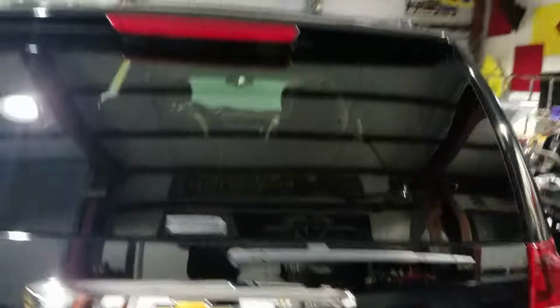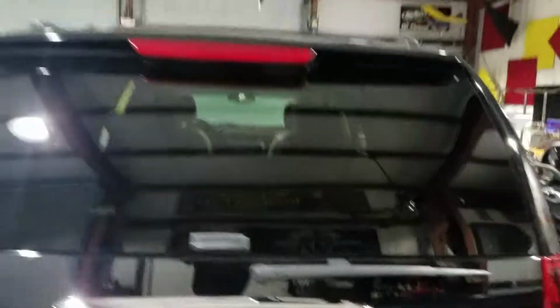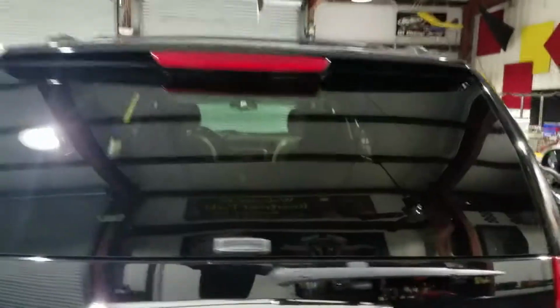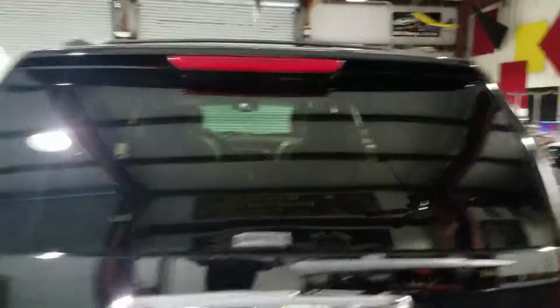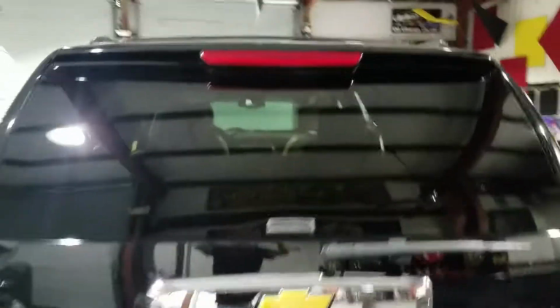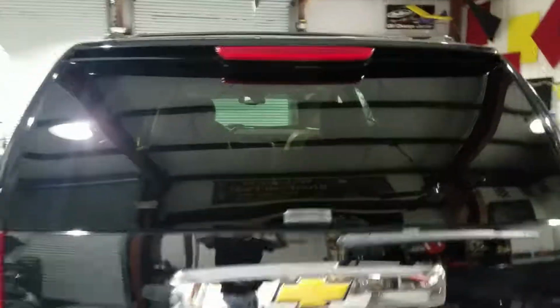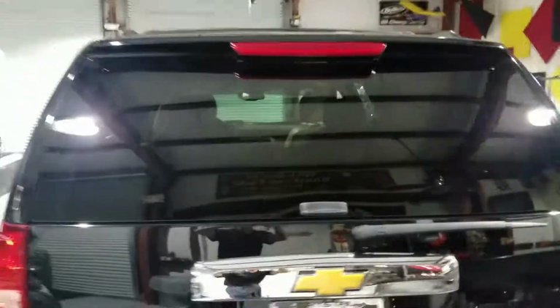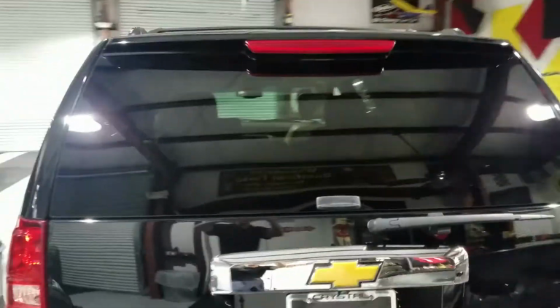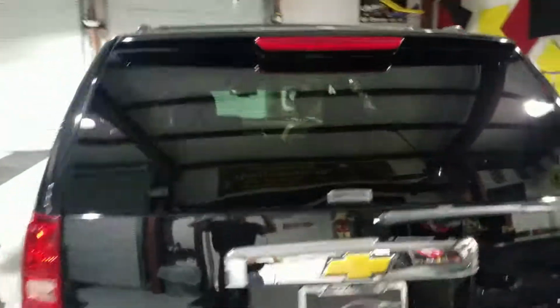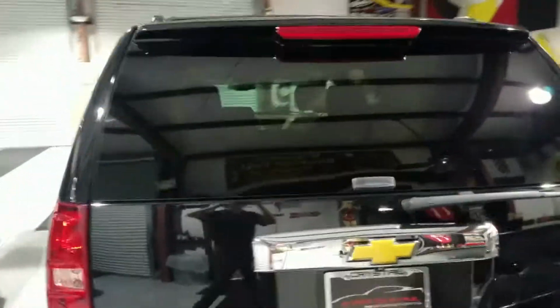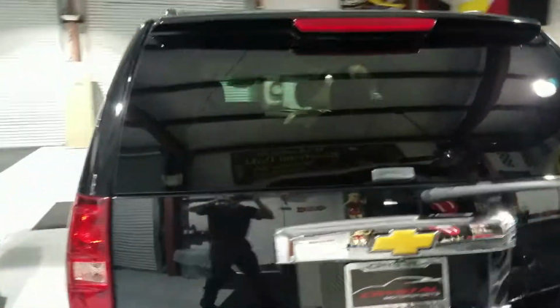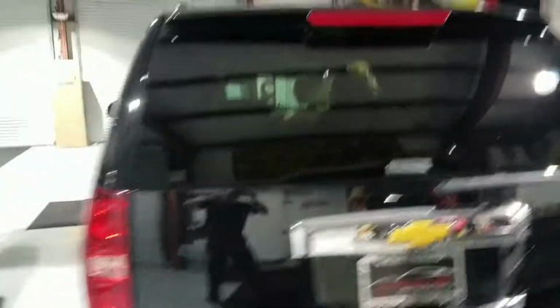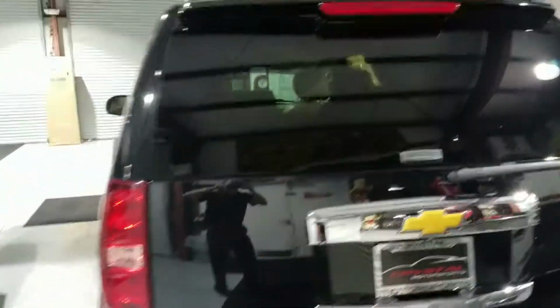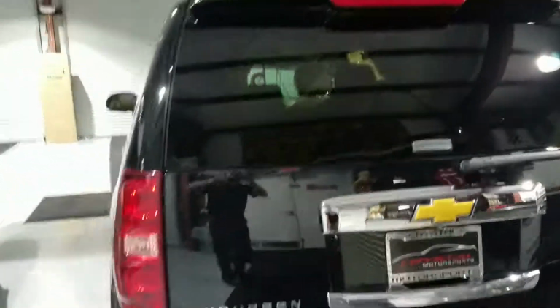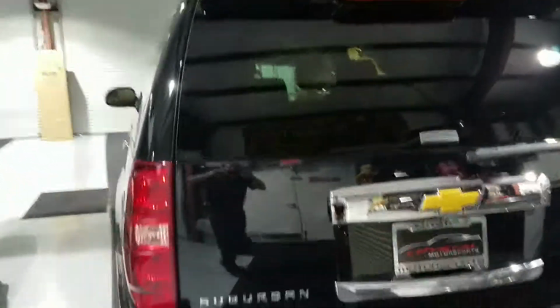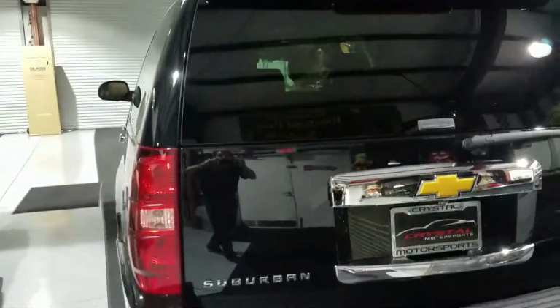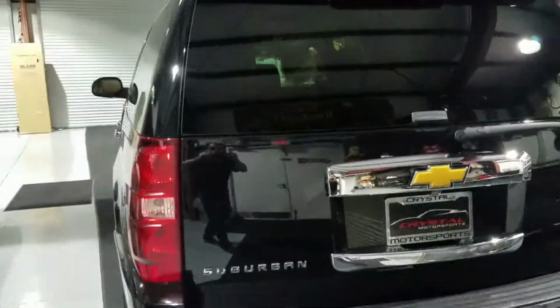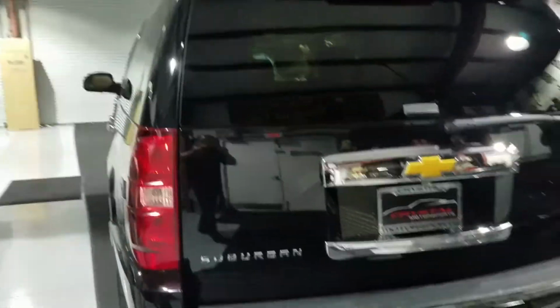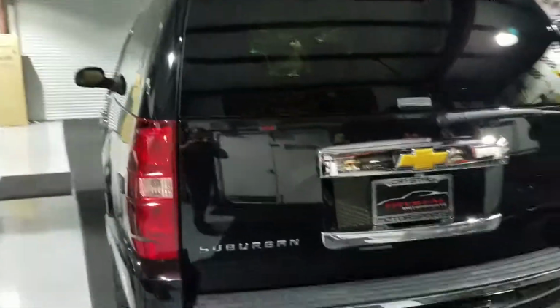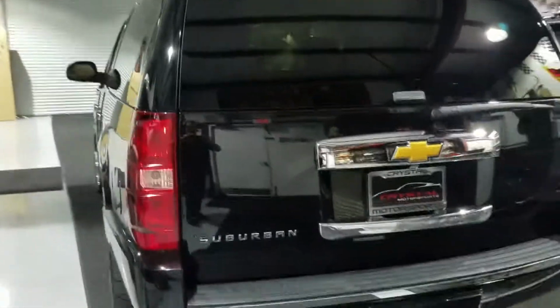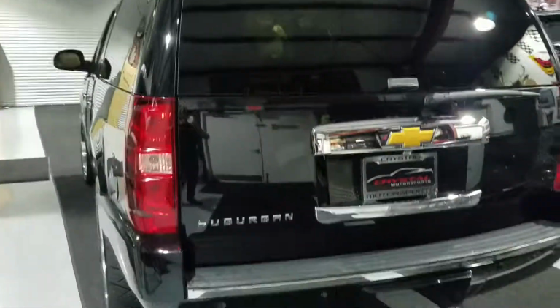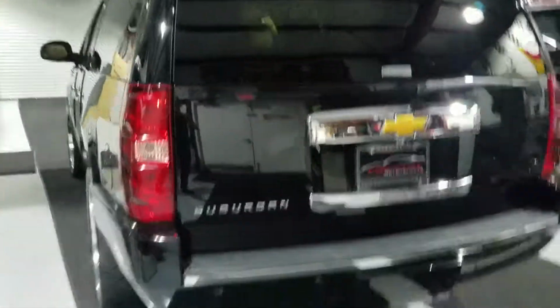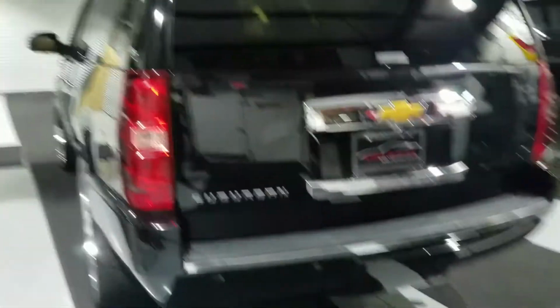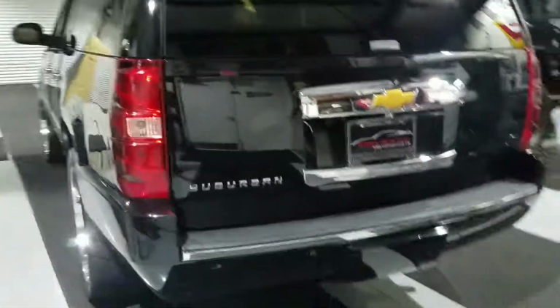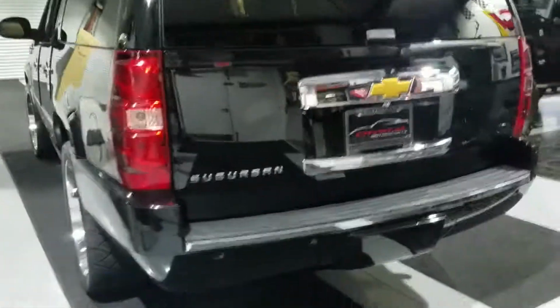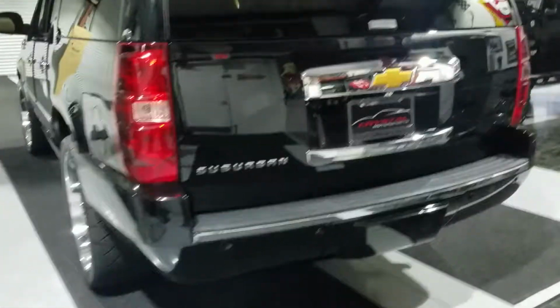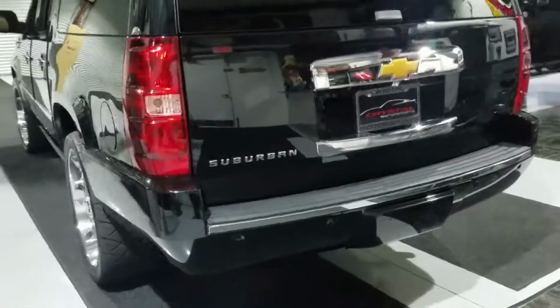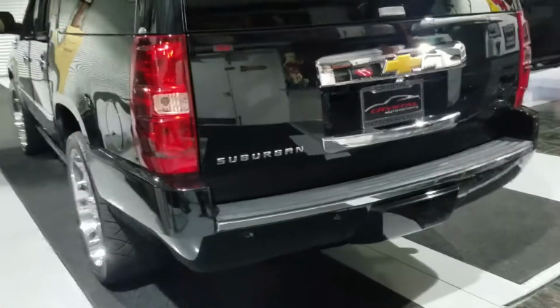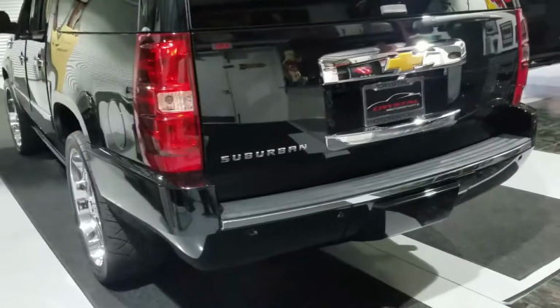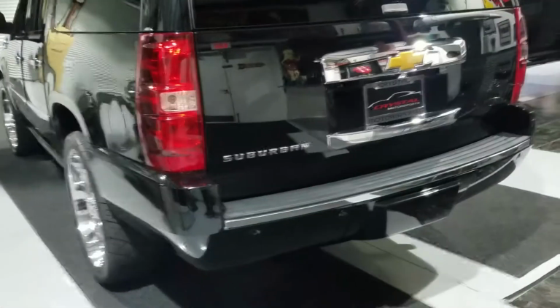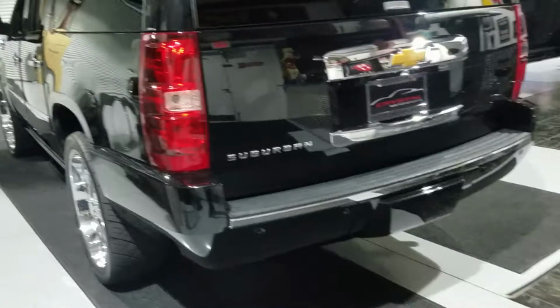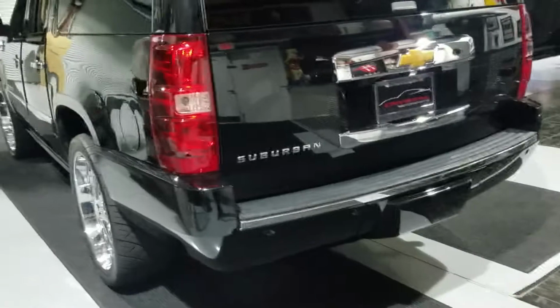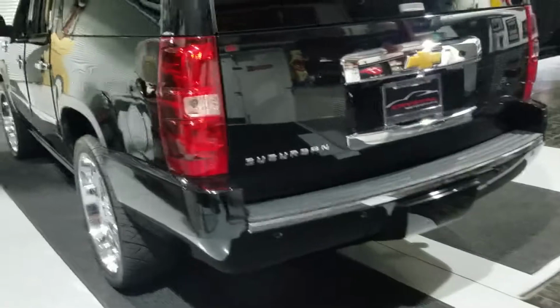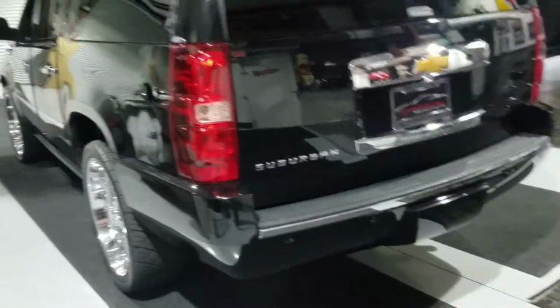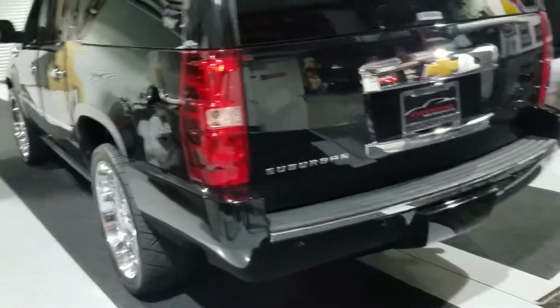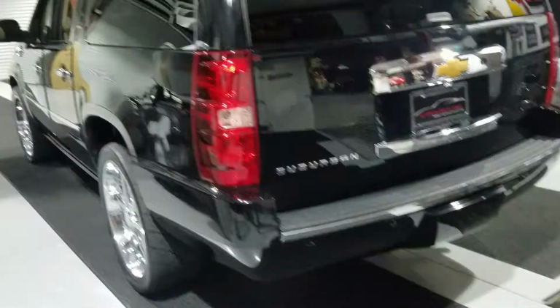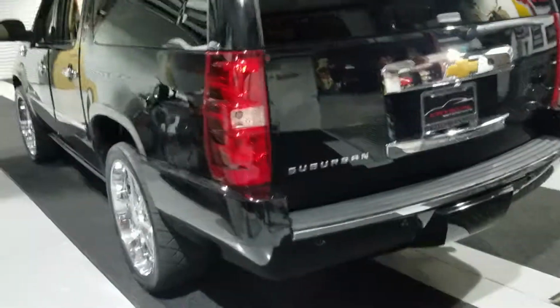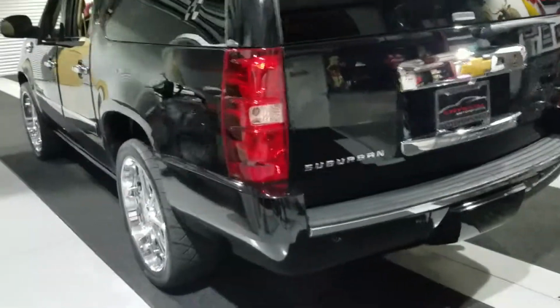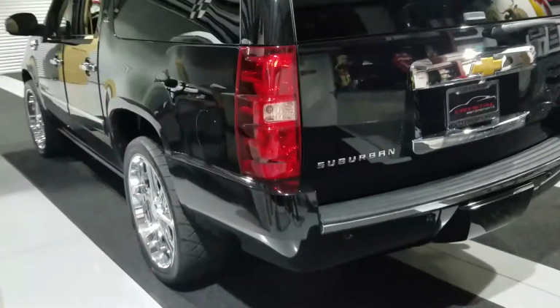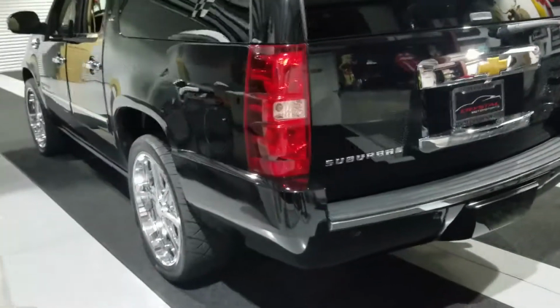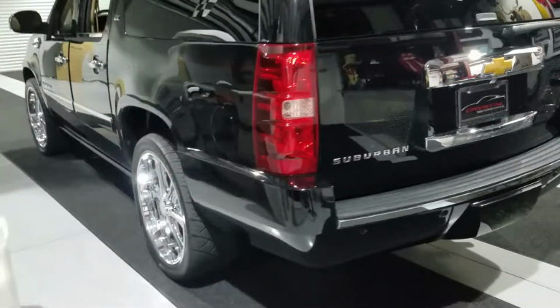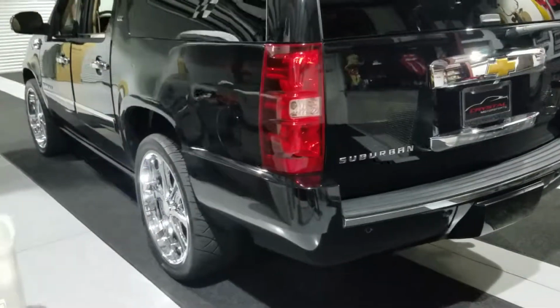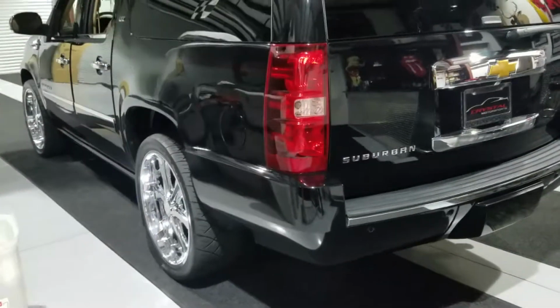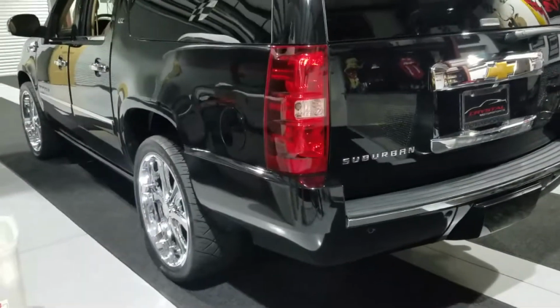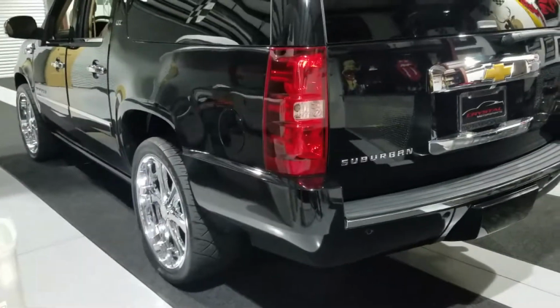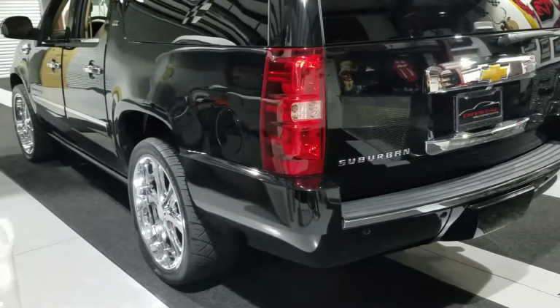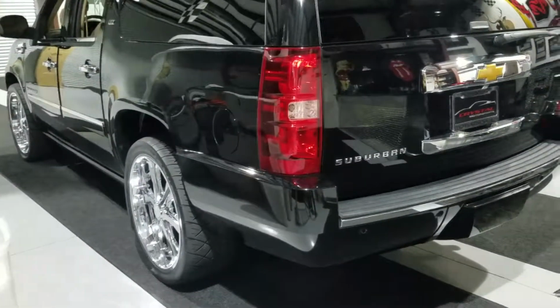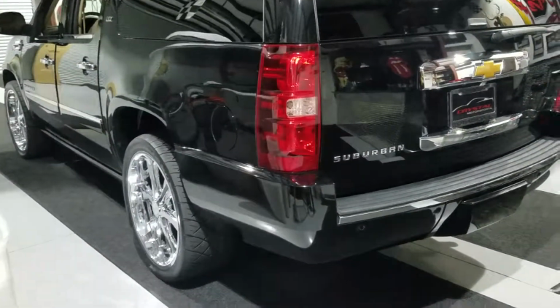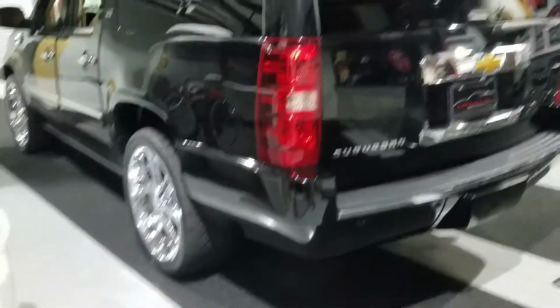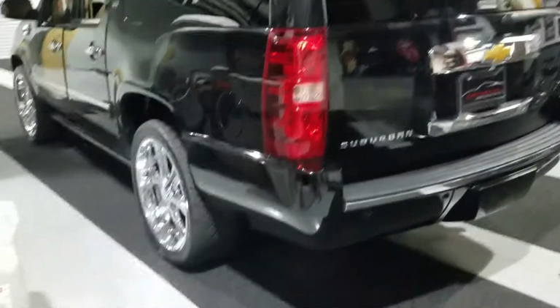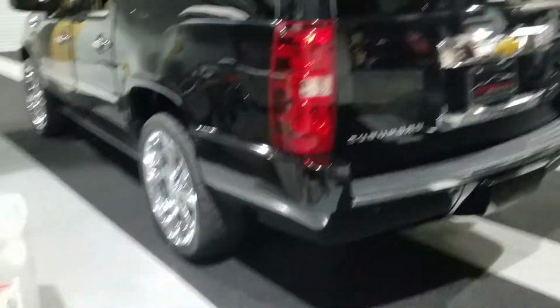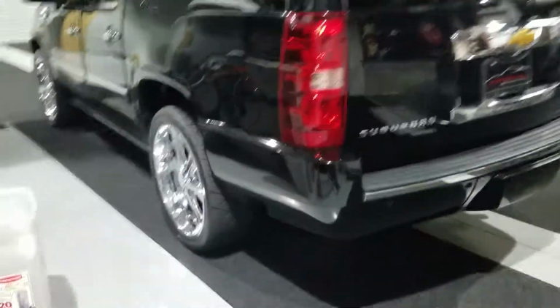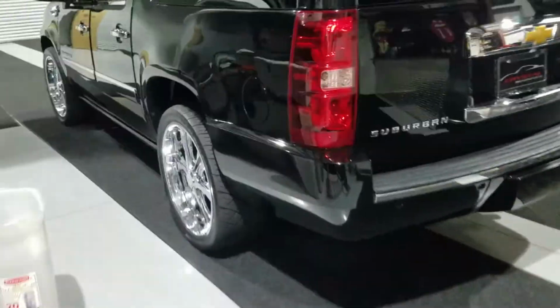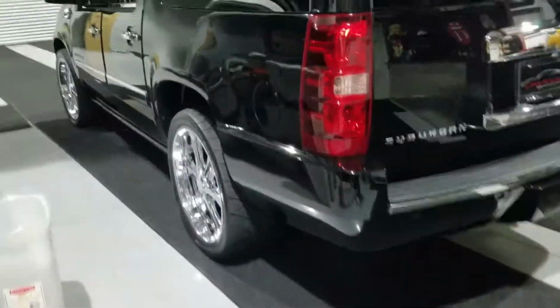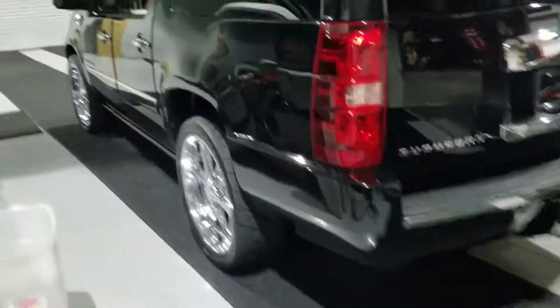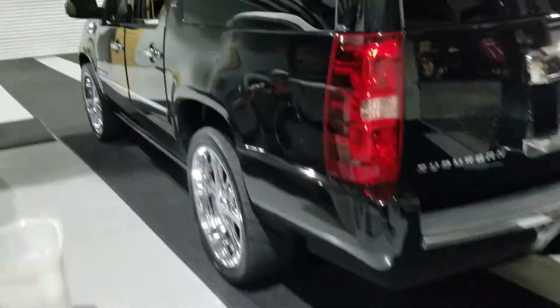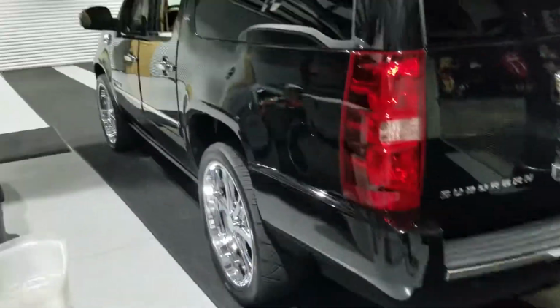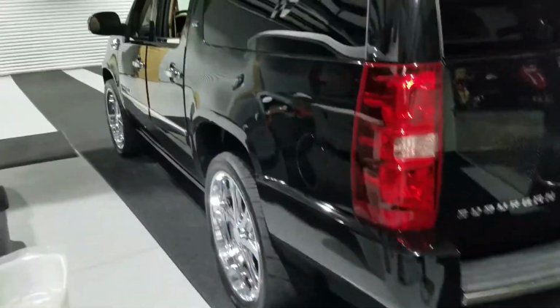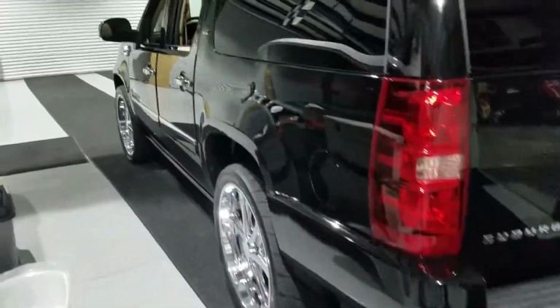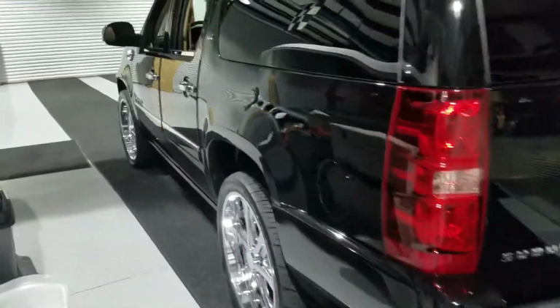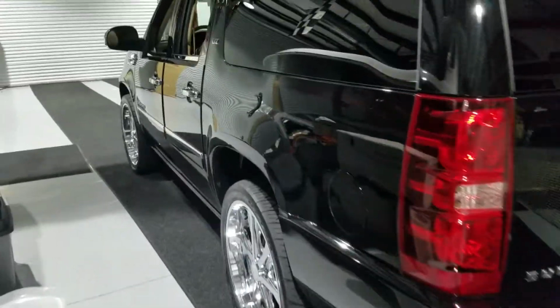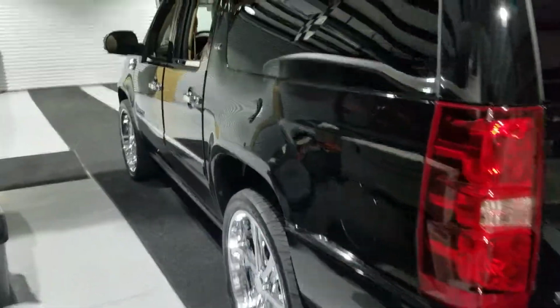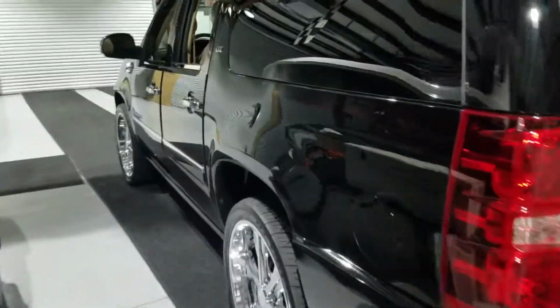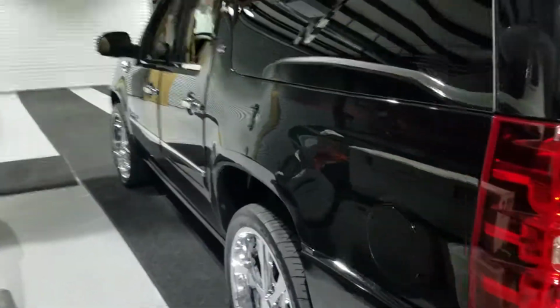Looks real nice — no scratches or dents or dings. If you didn't see the odometer, you'd think it's a lot less.